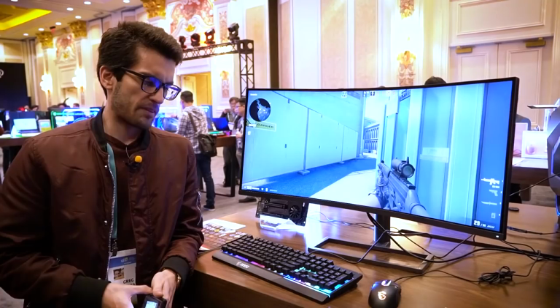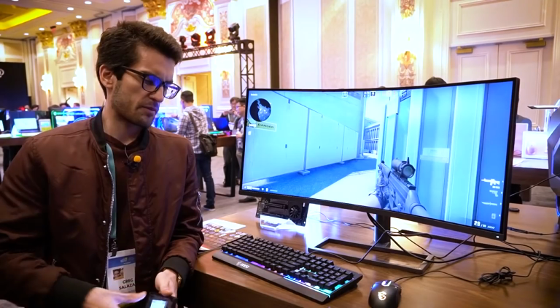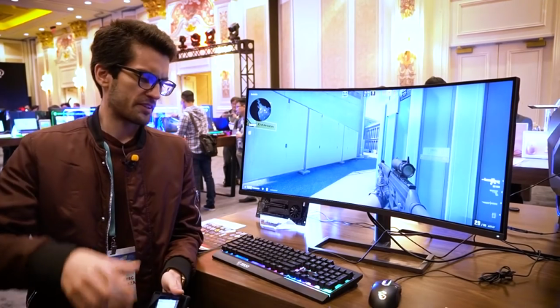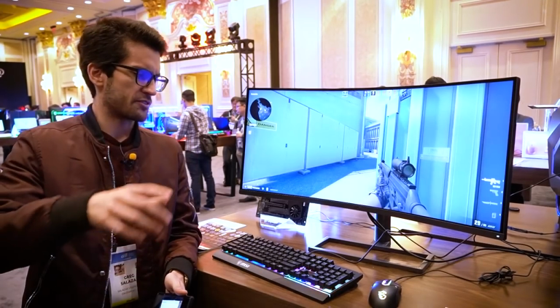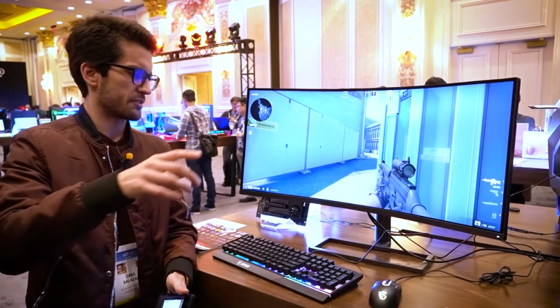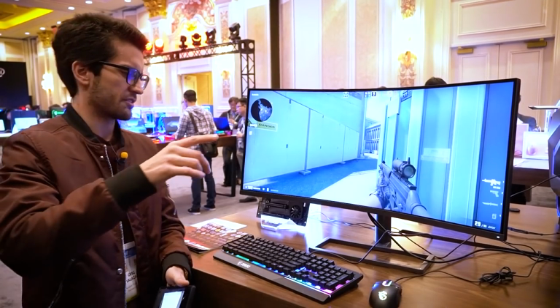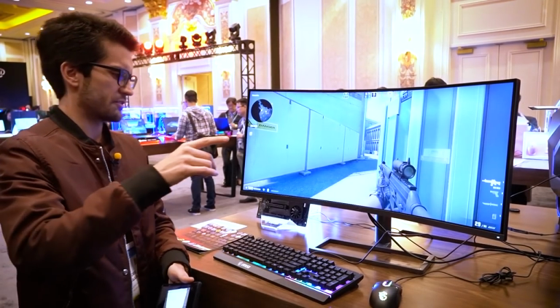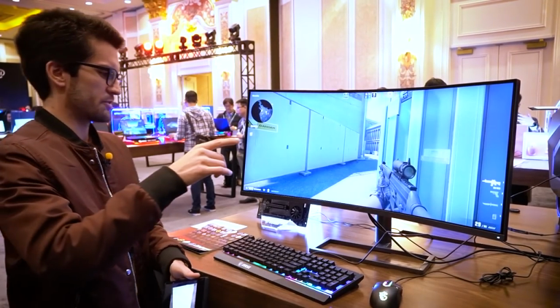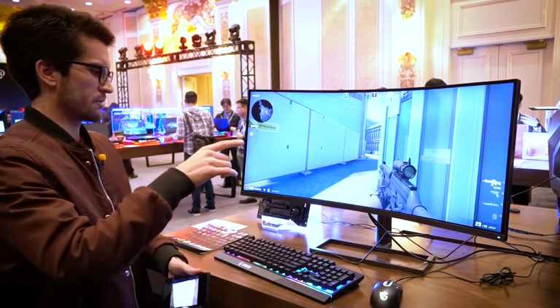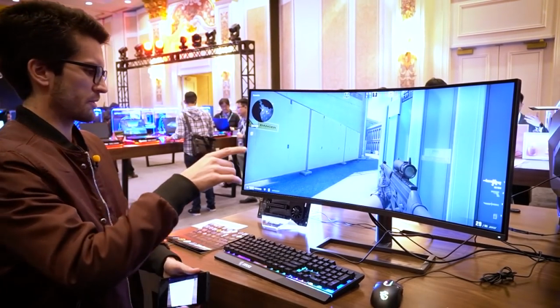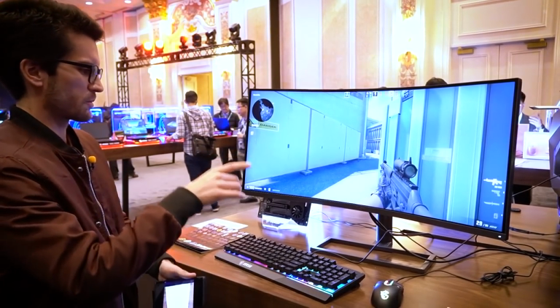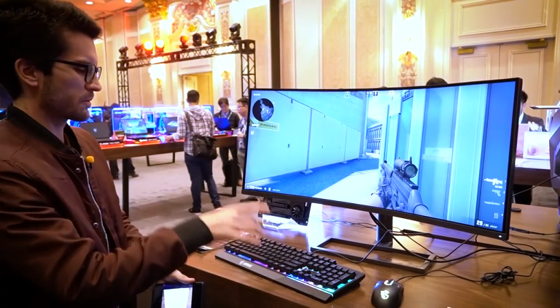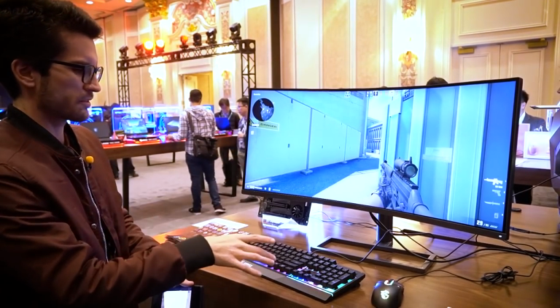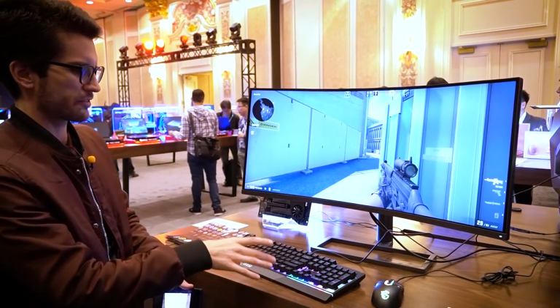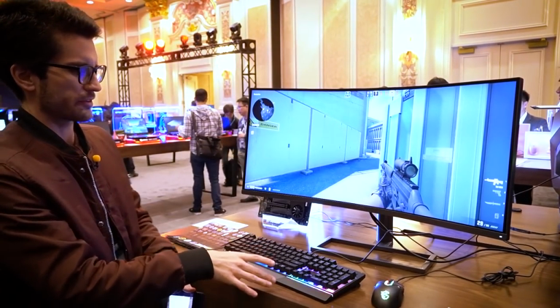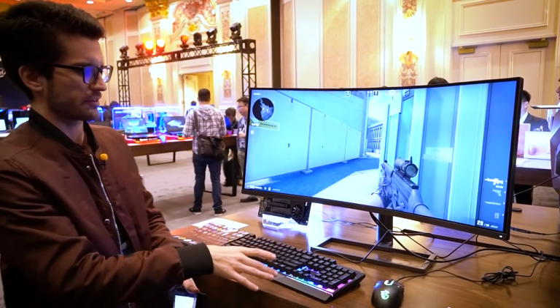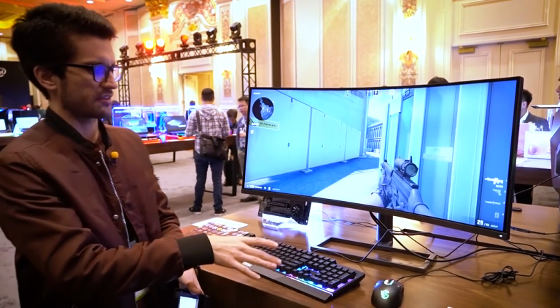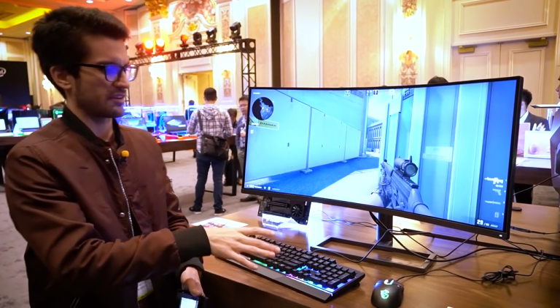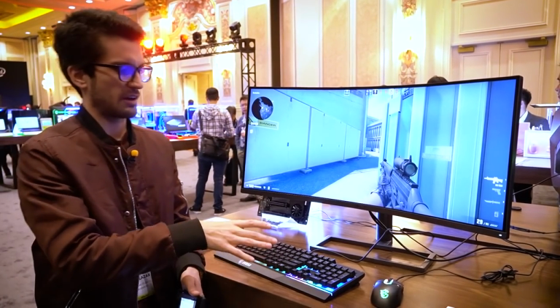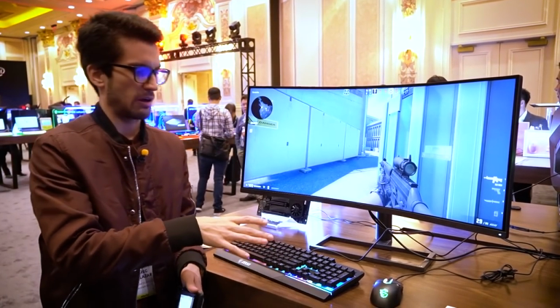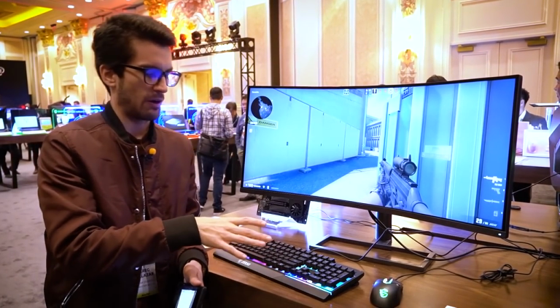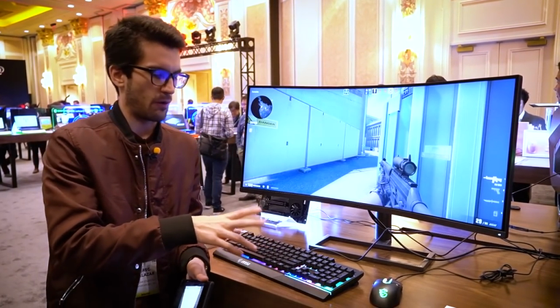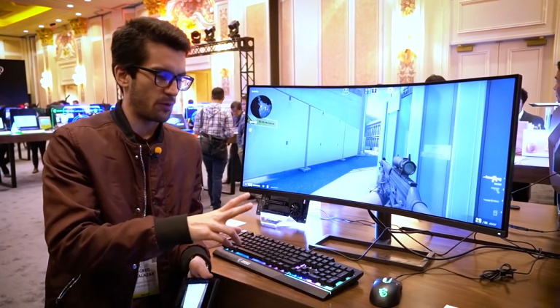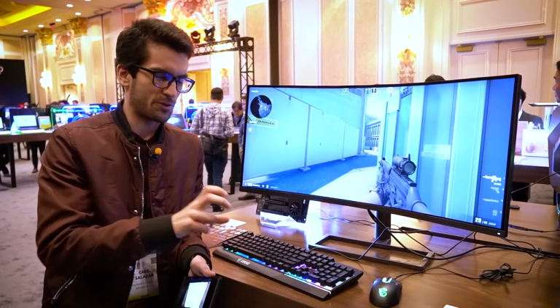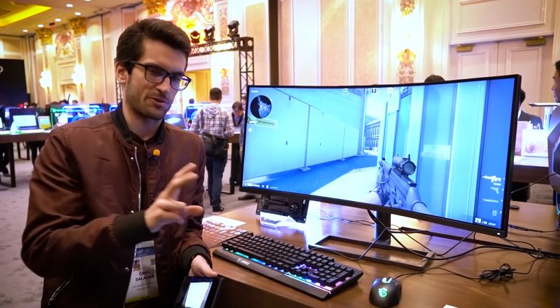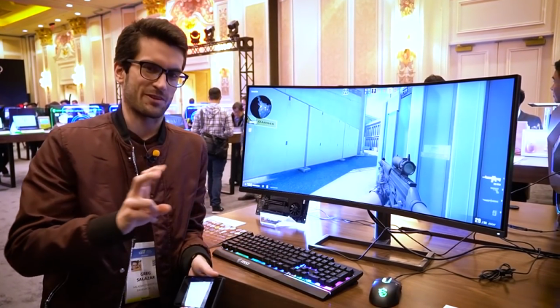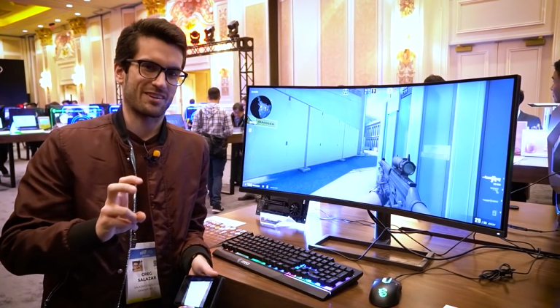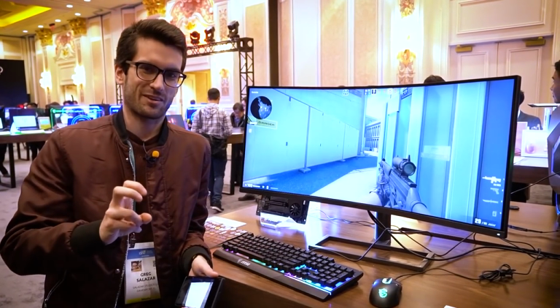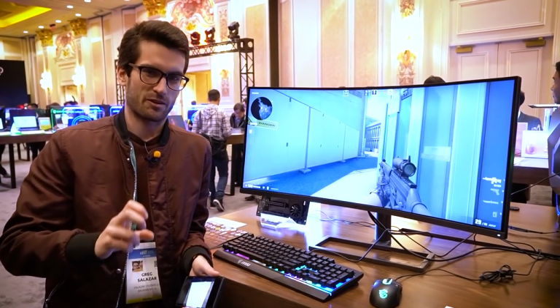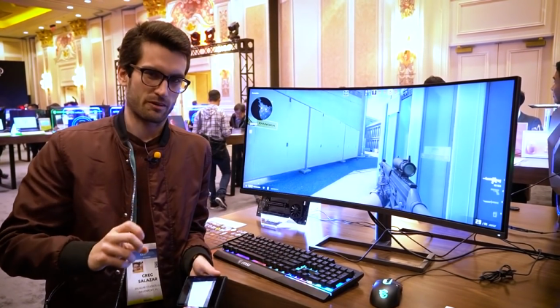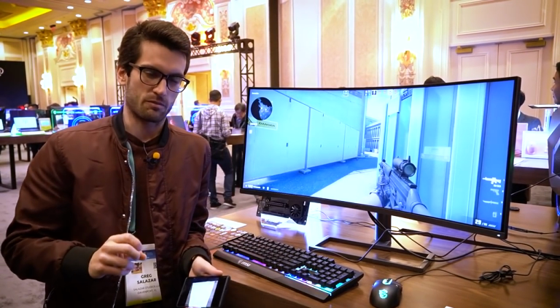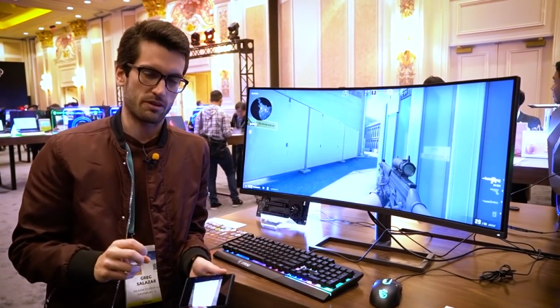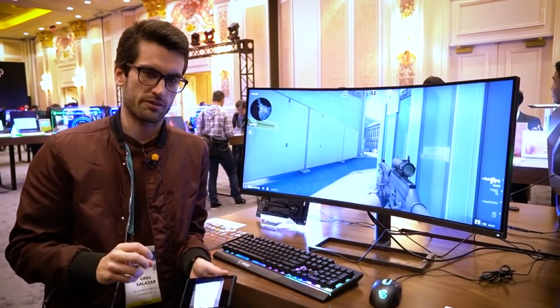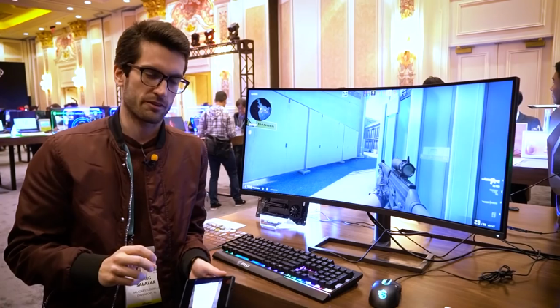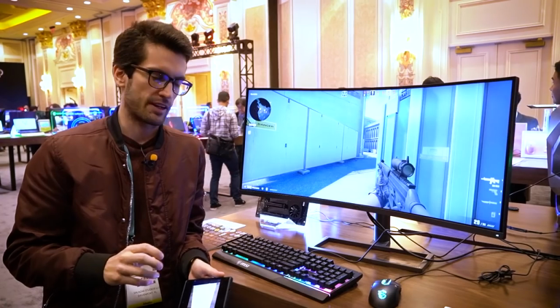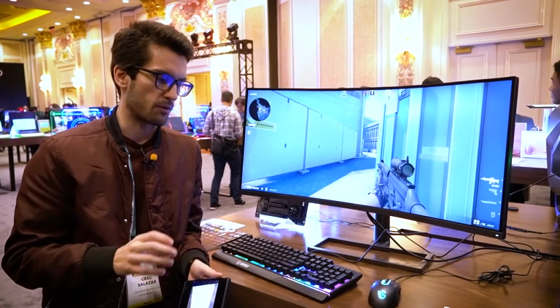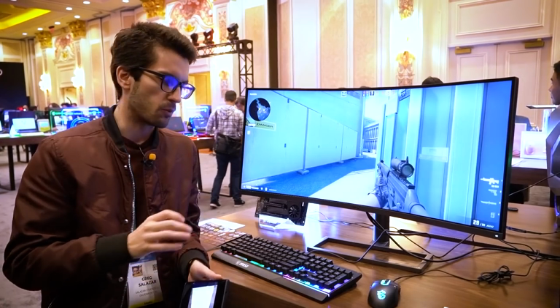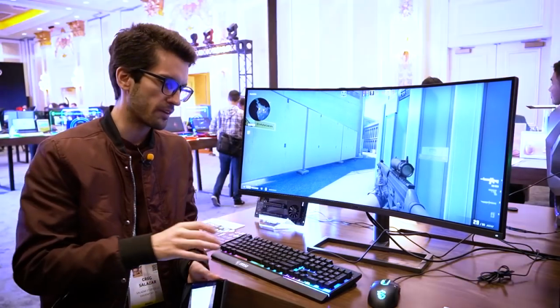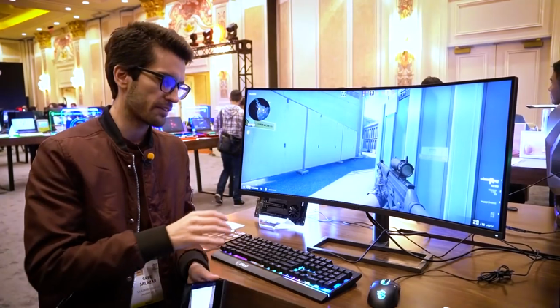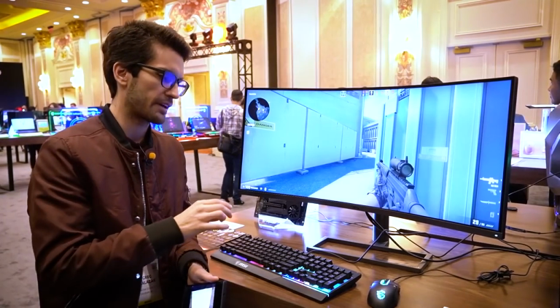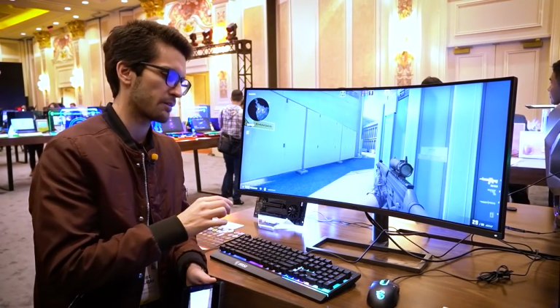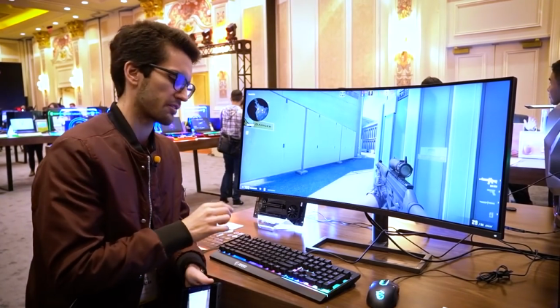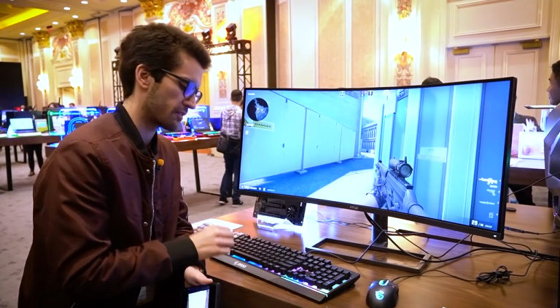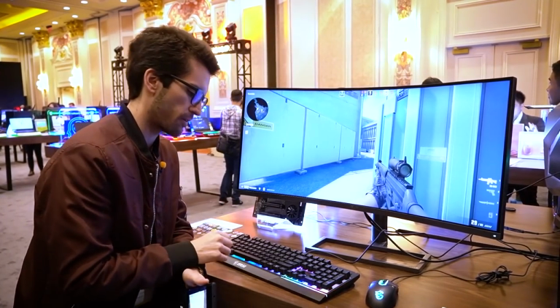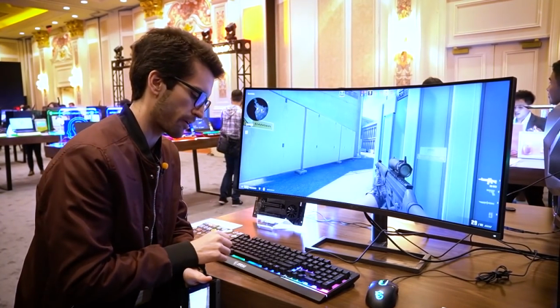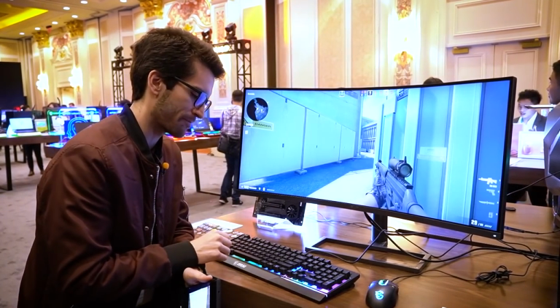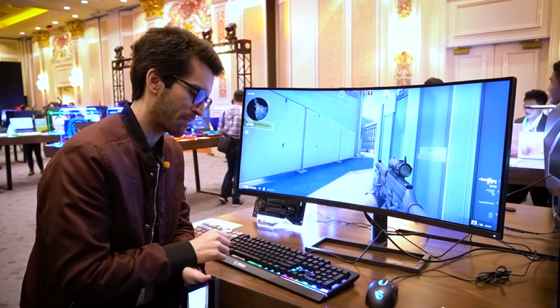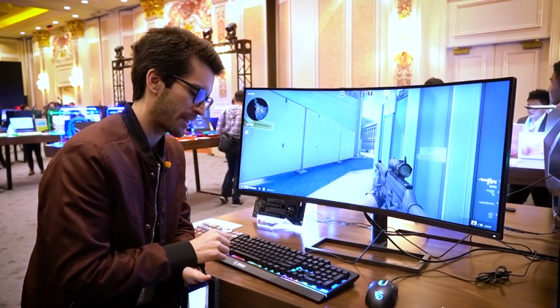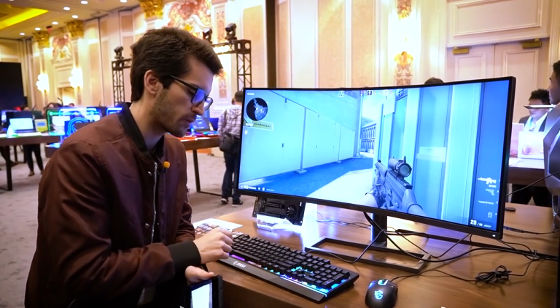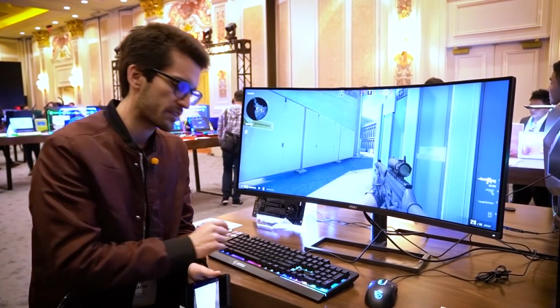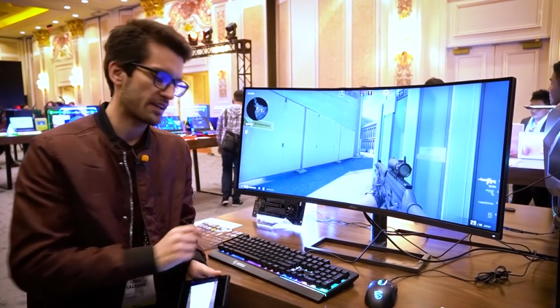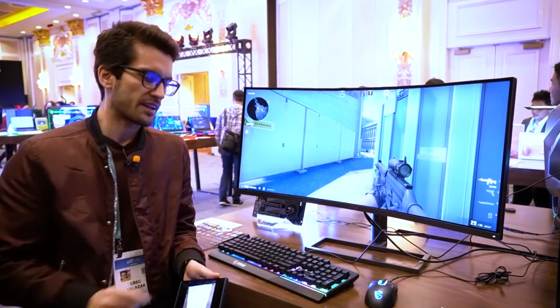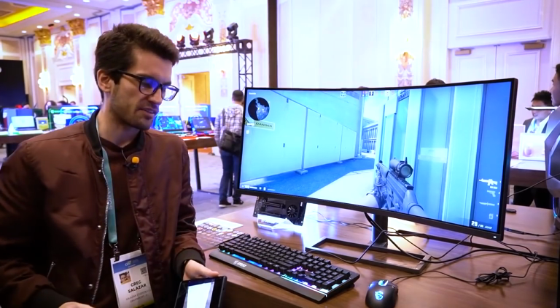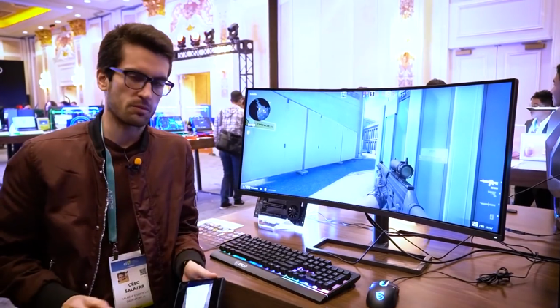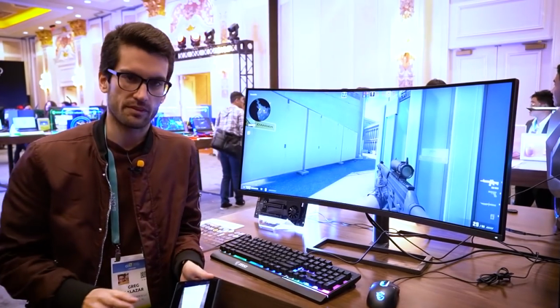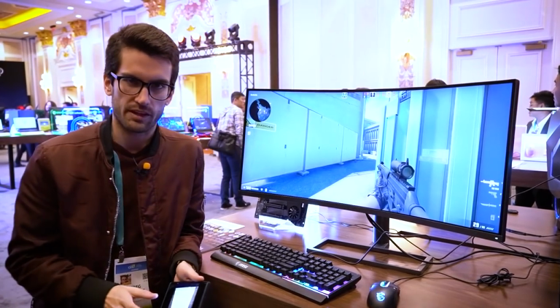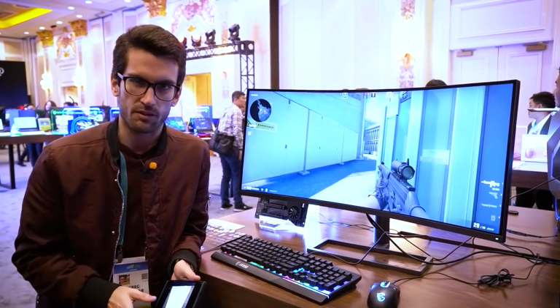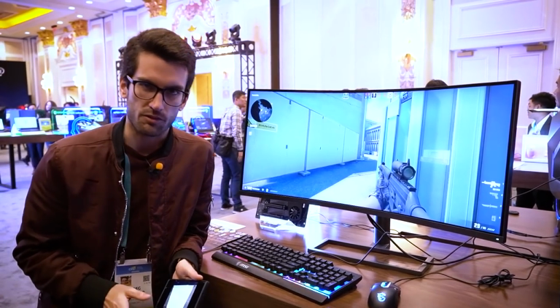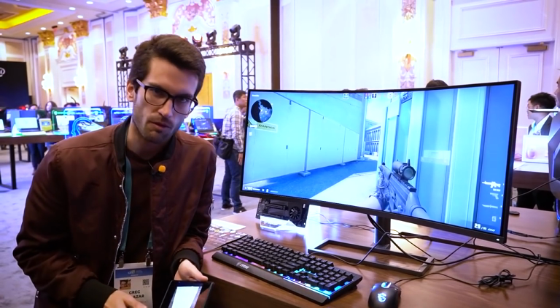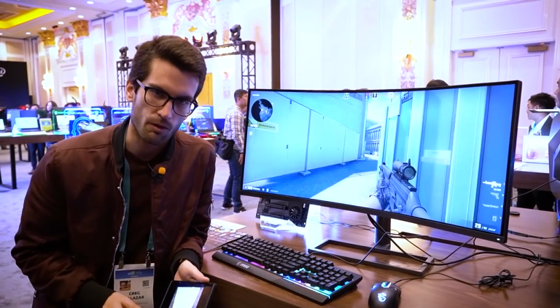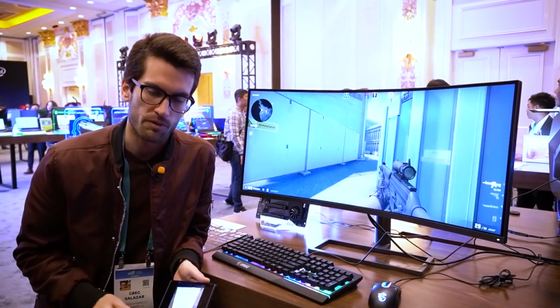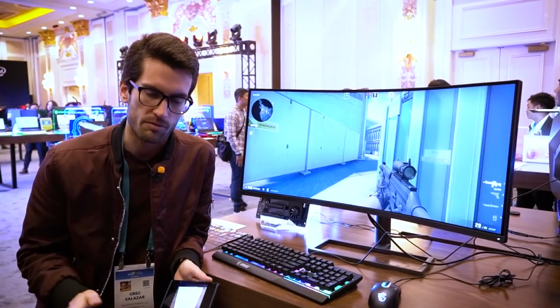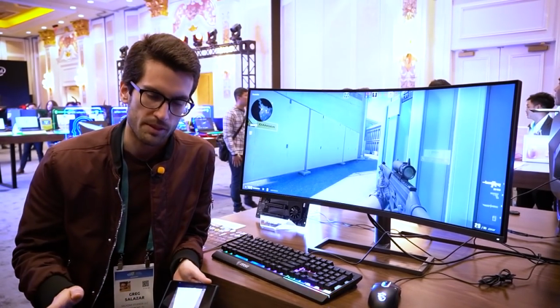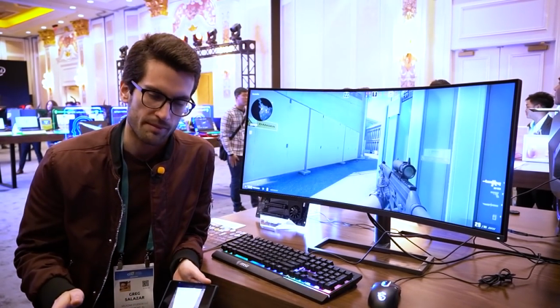I'm going to introduce you to the world's first ultra-curve monitor at 1000R. Now, what the heck is 1000R? What does it mean?